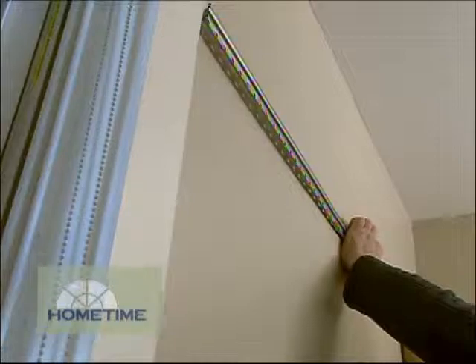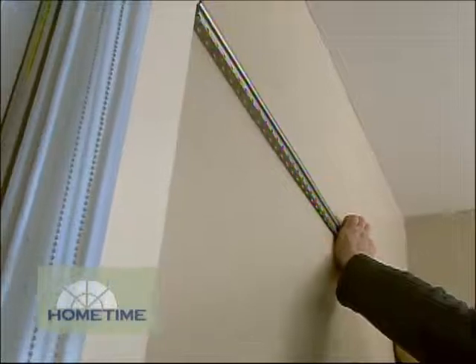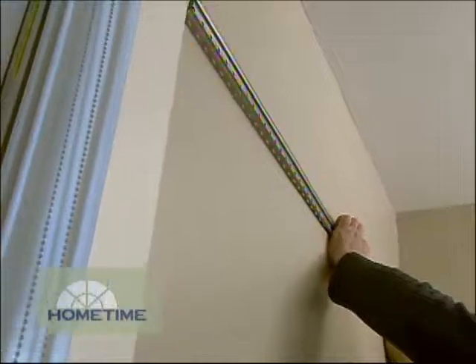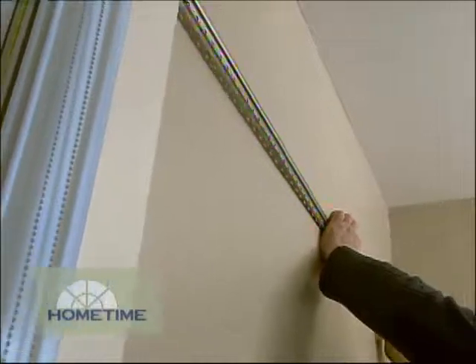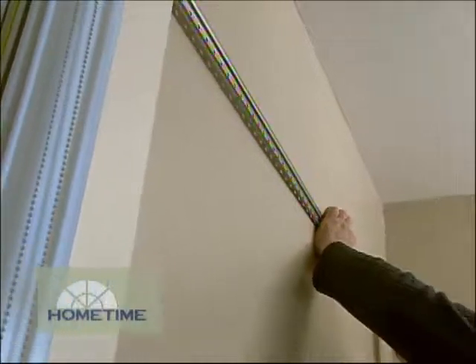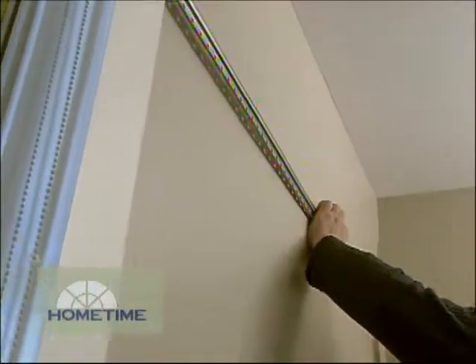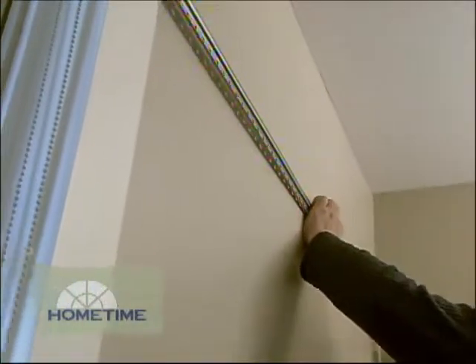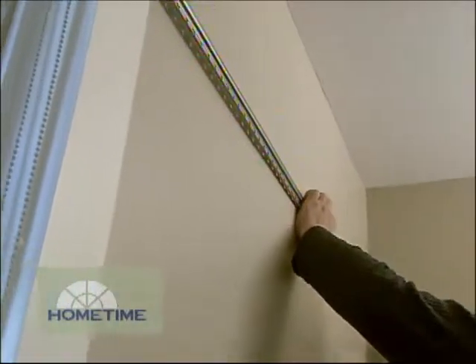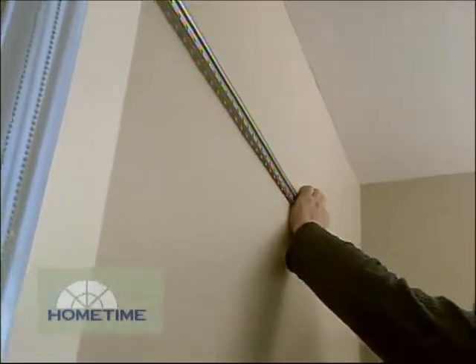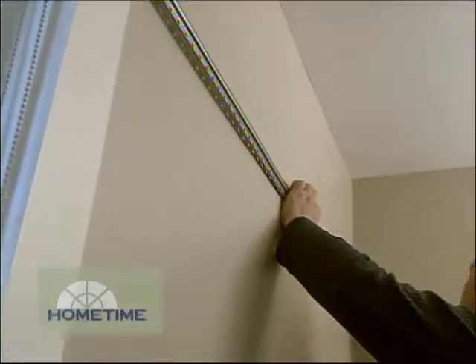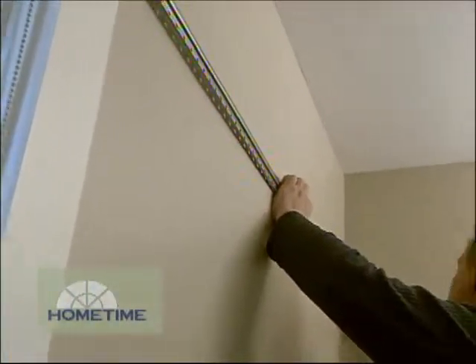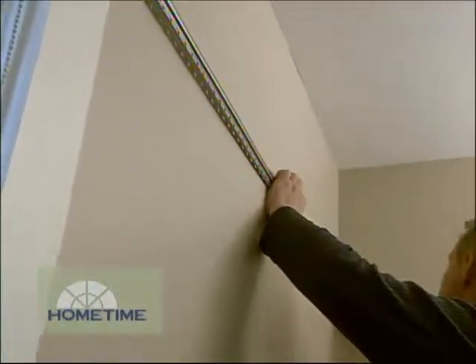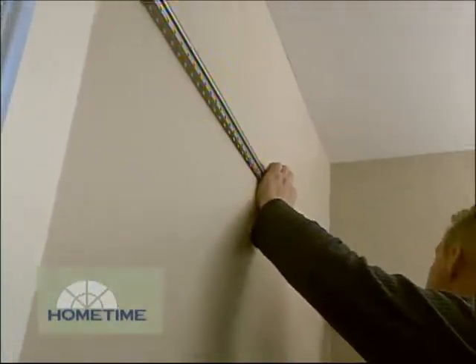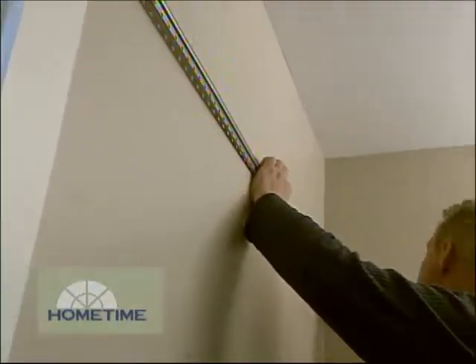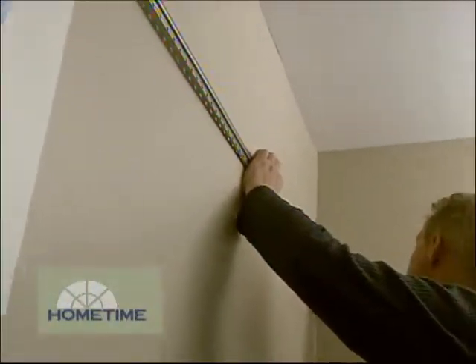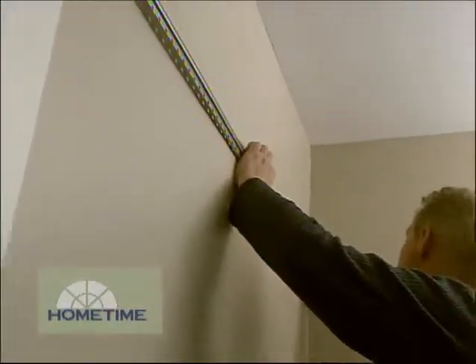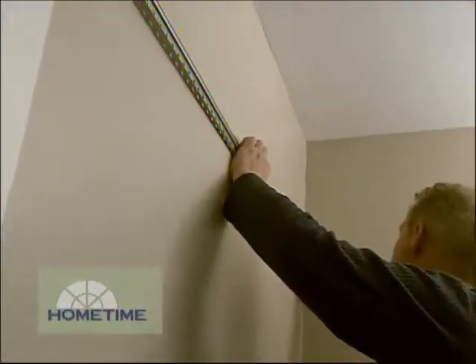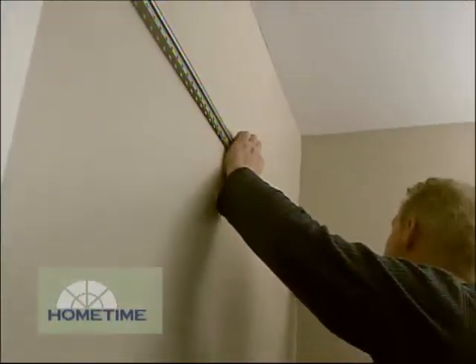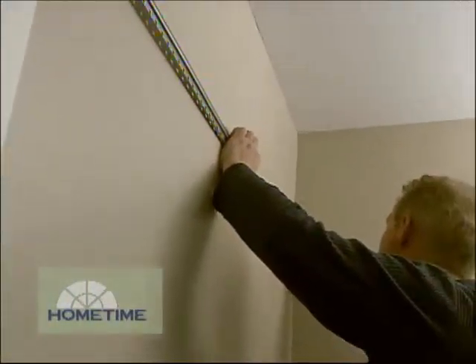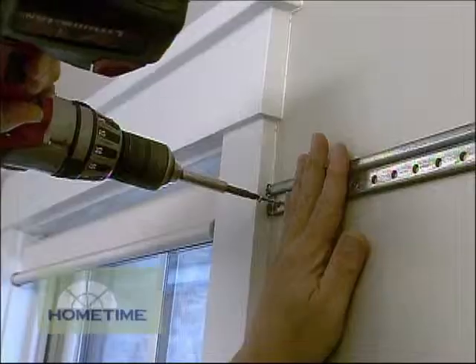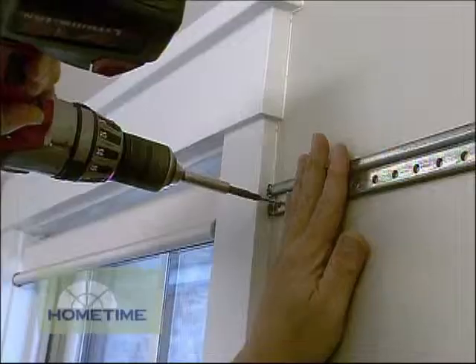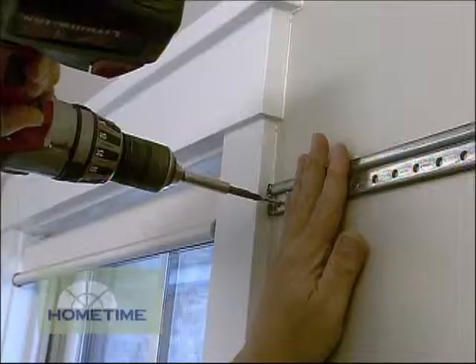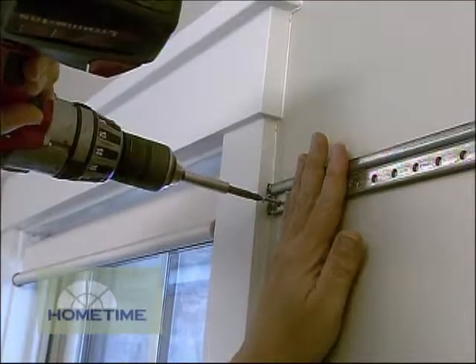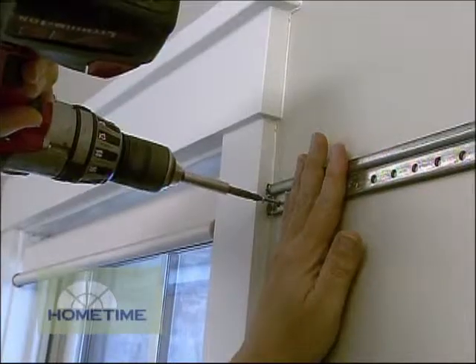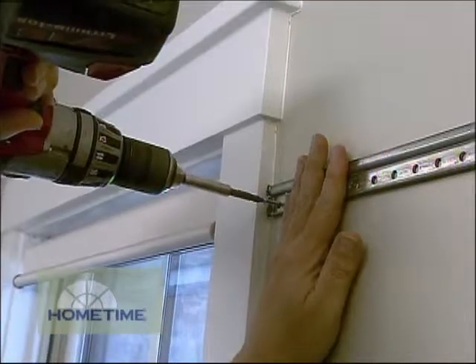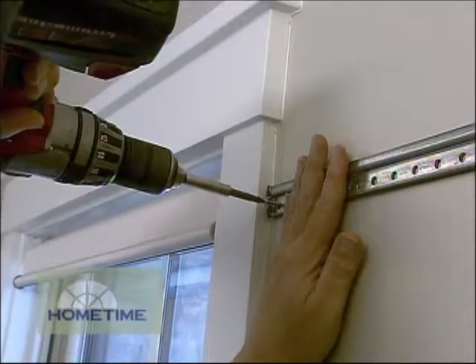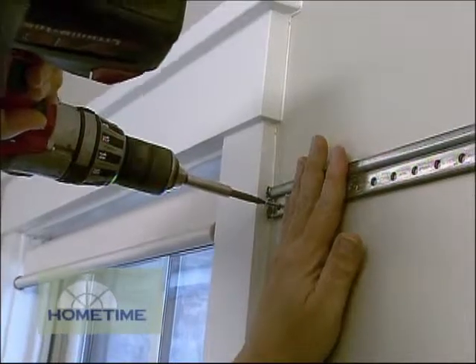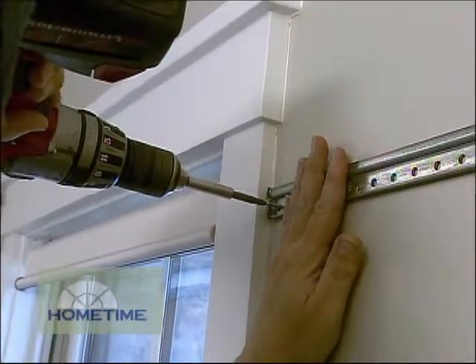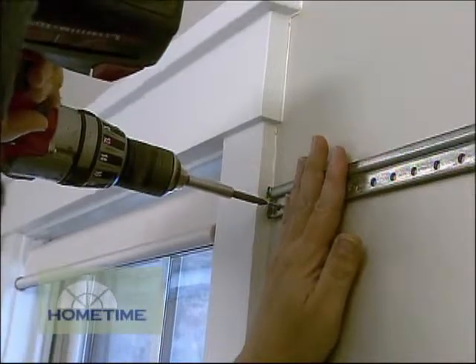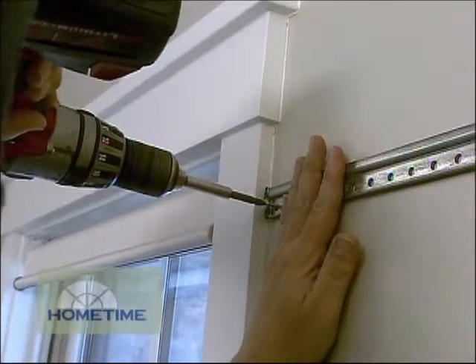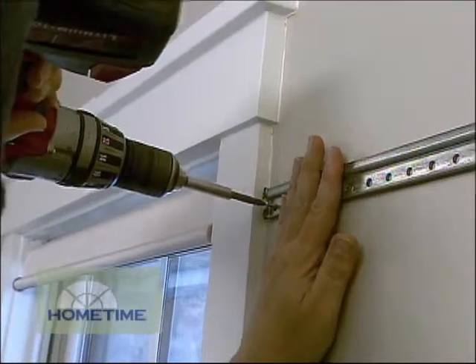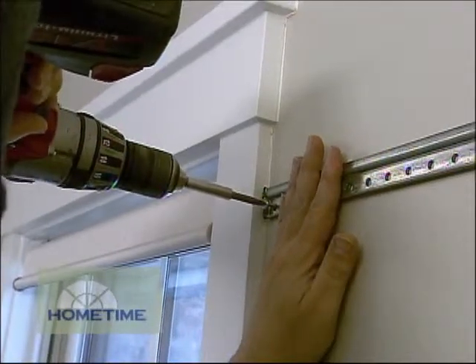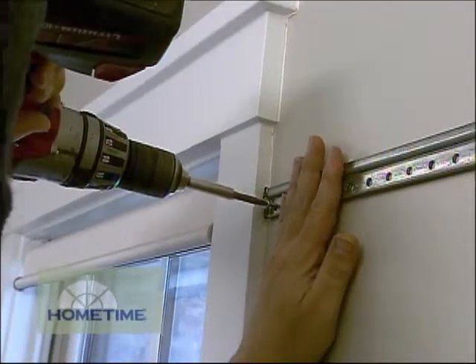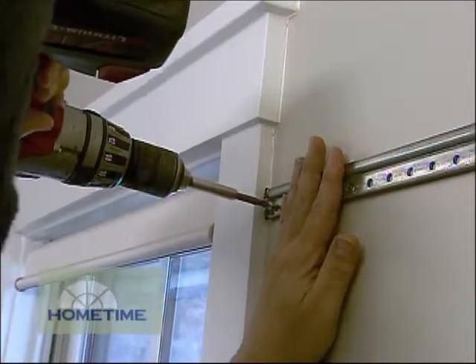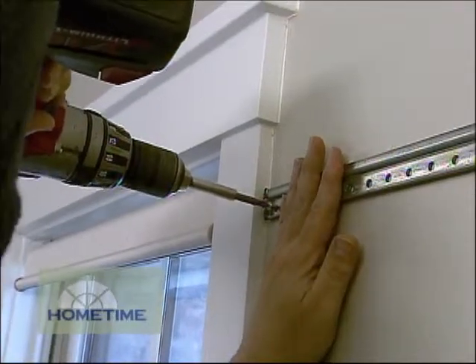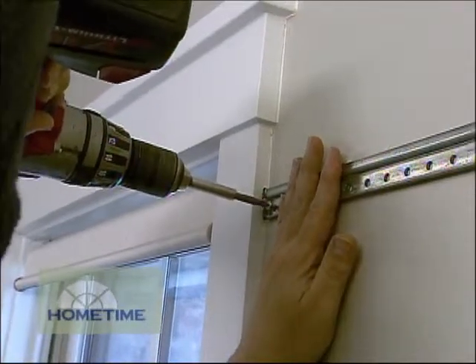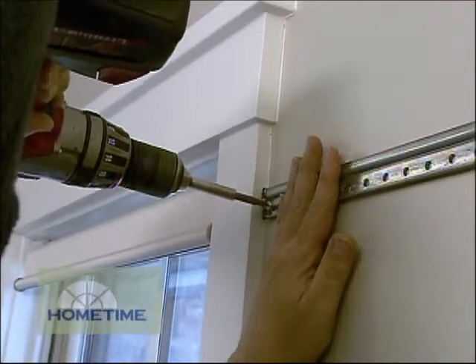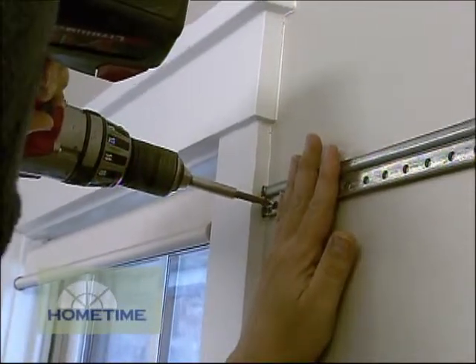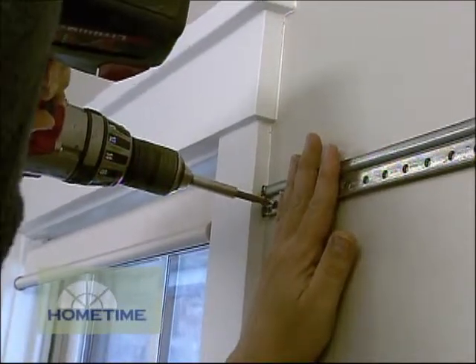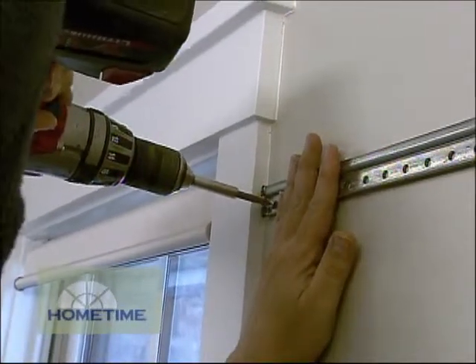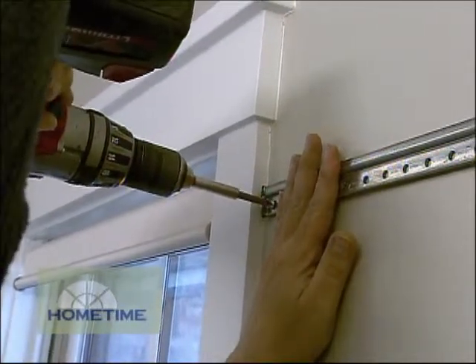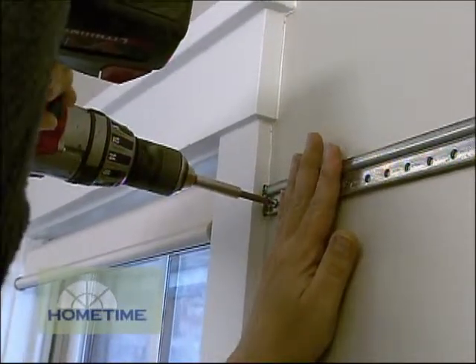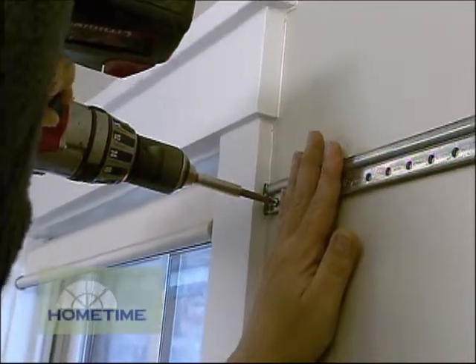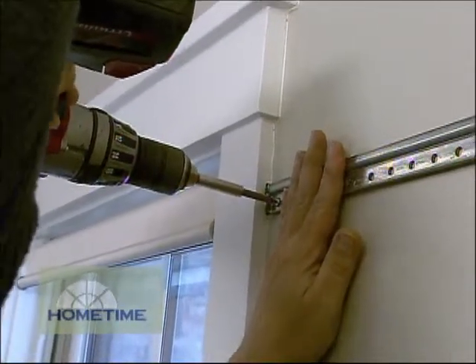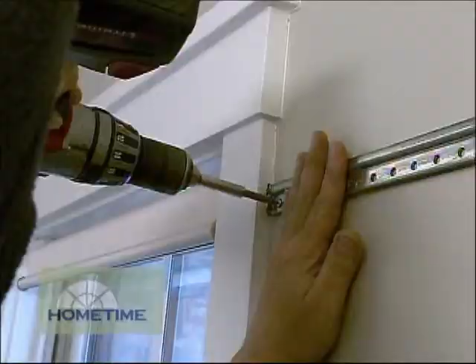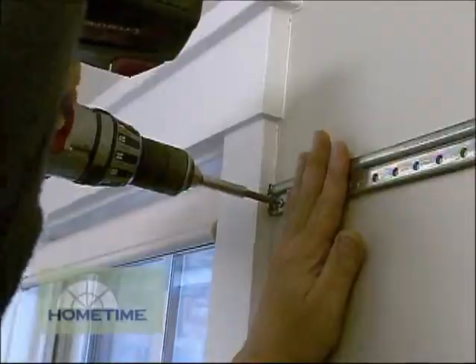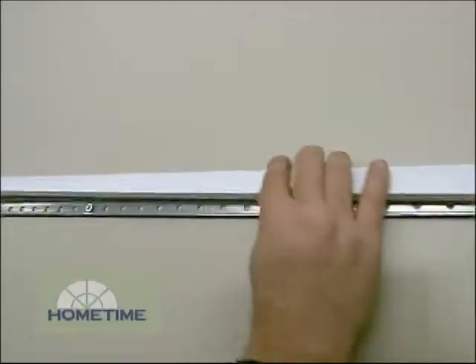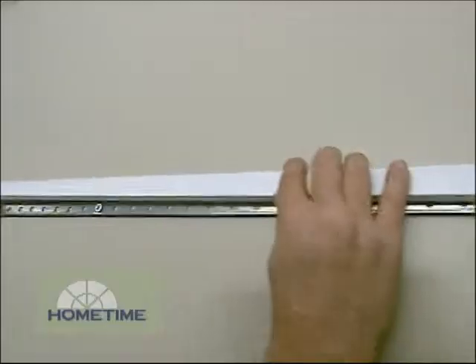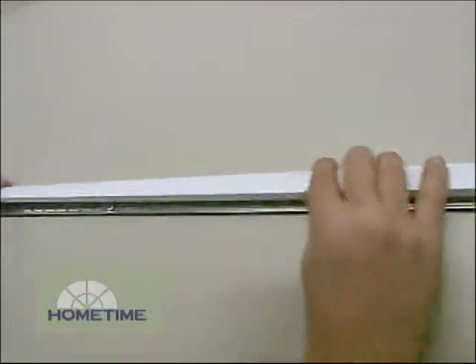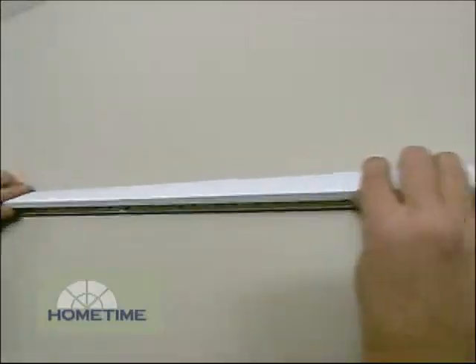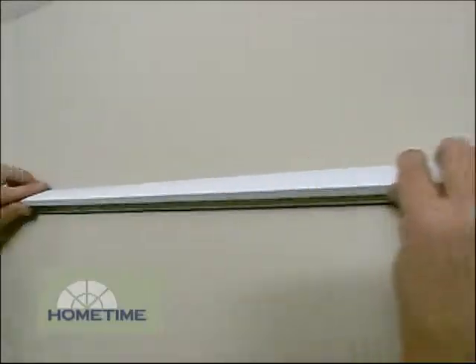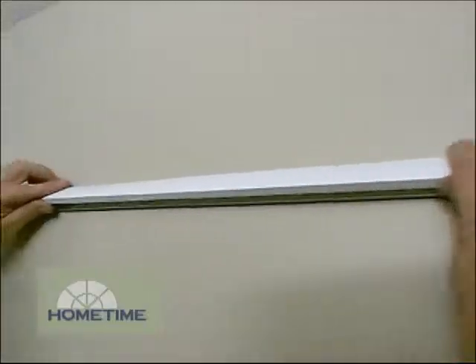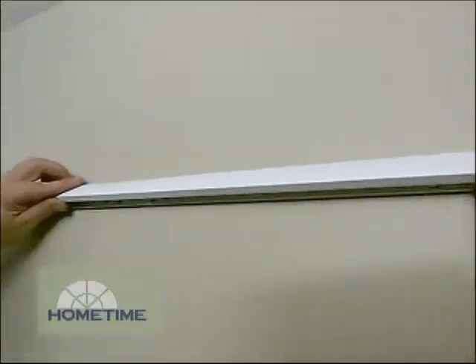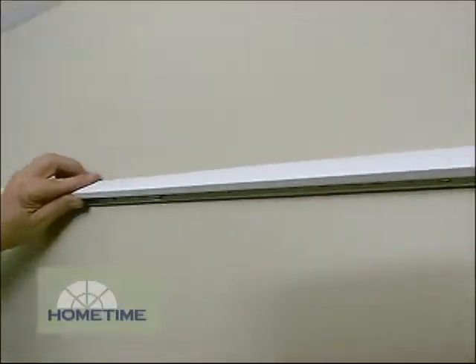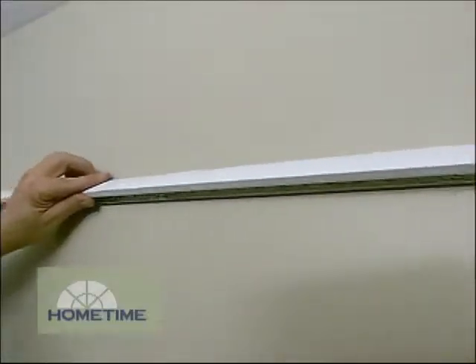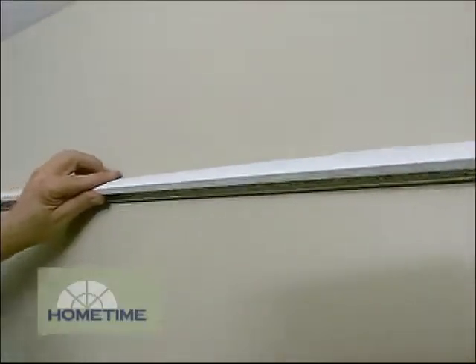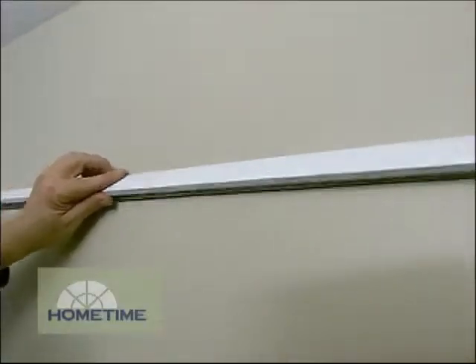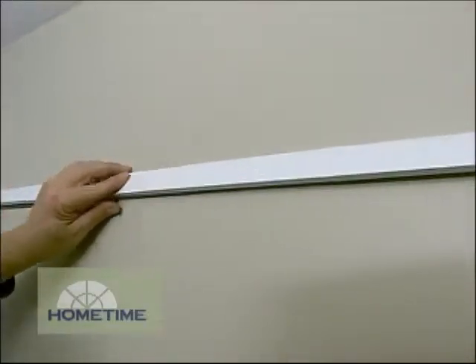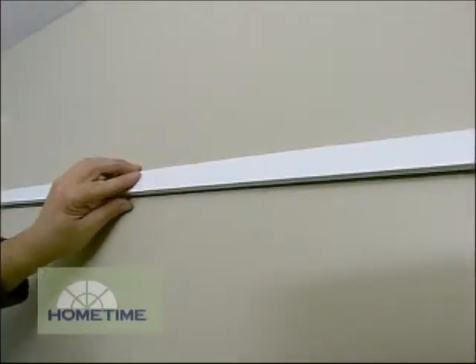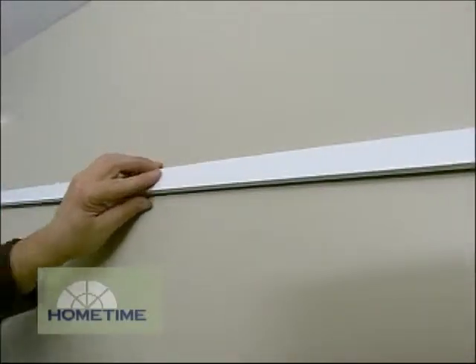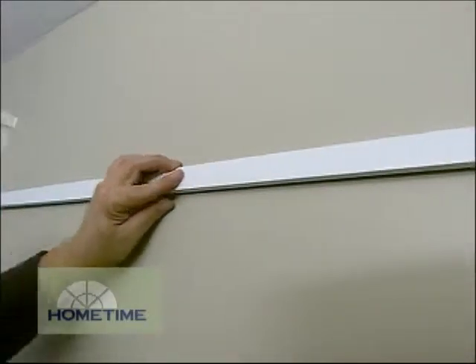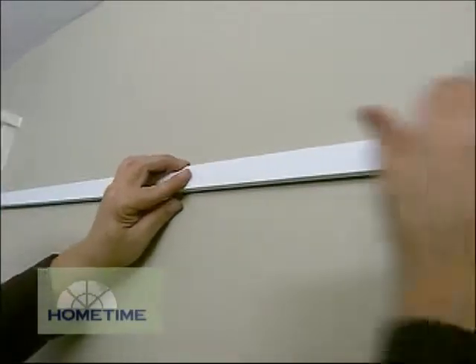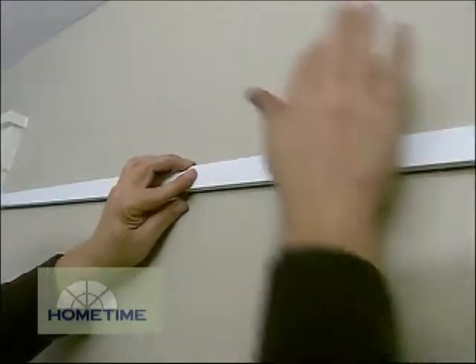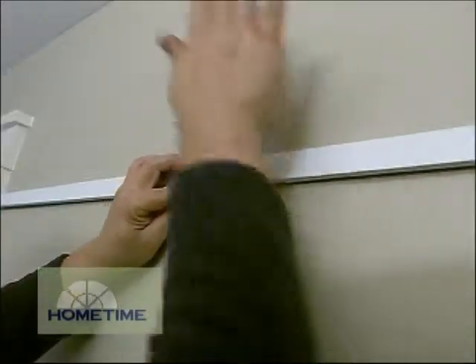You screw the rails right into the framing. By themselves, they may not look the best for a master closet, but the caps do cover them up nicely.